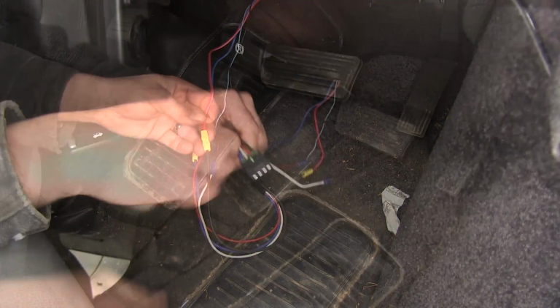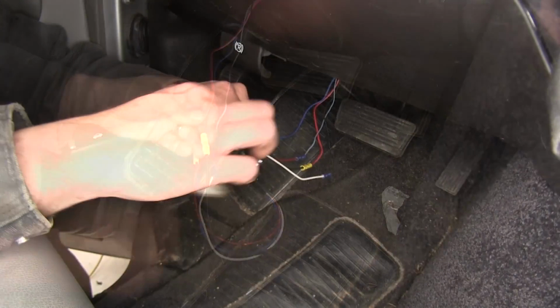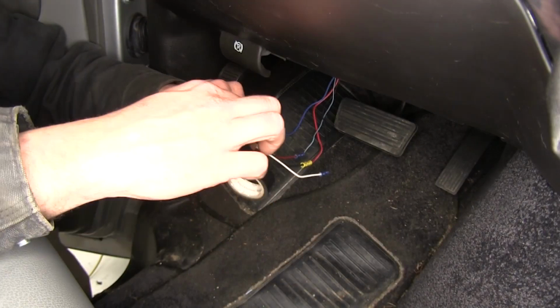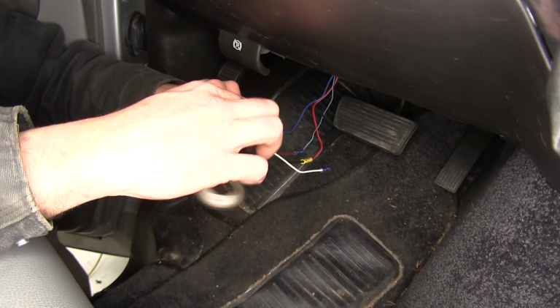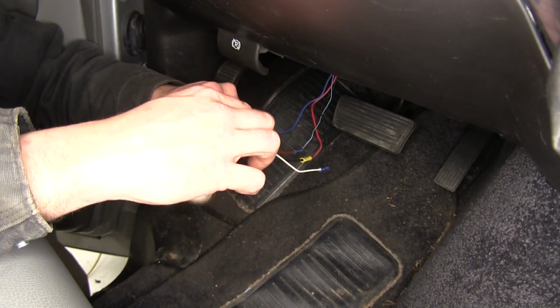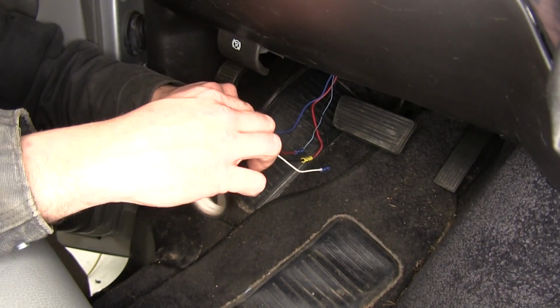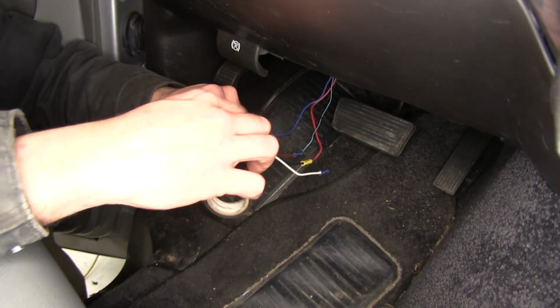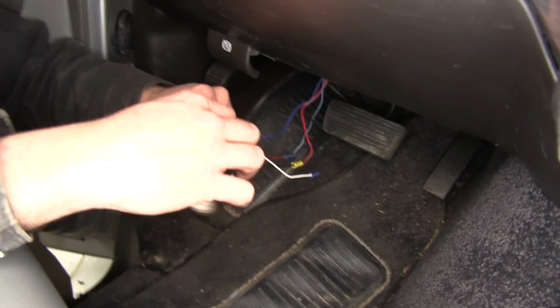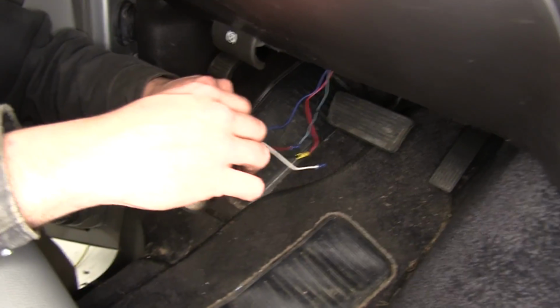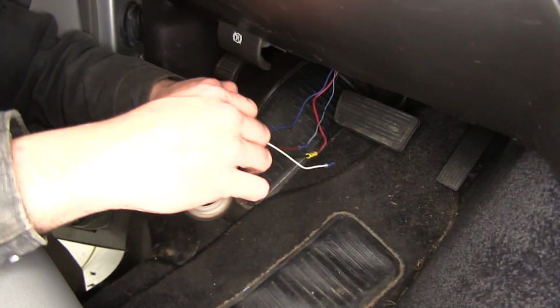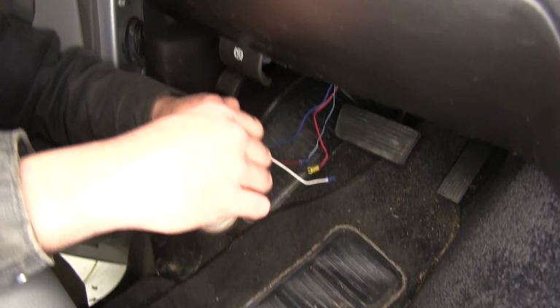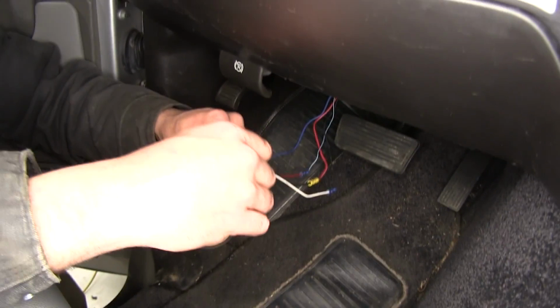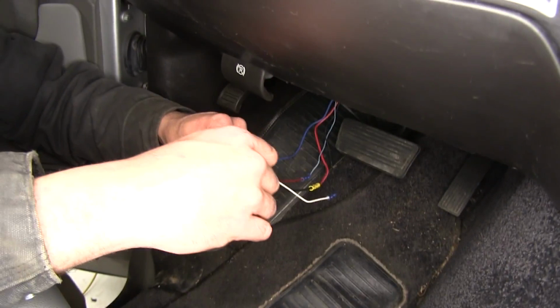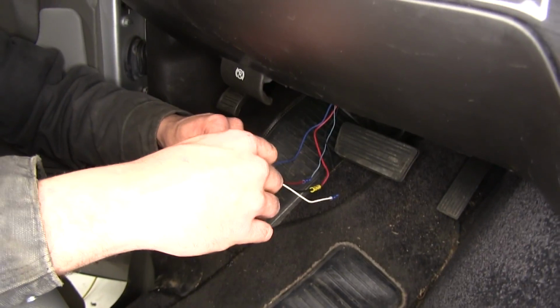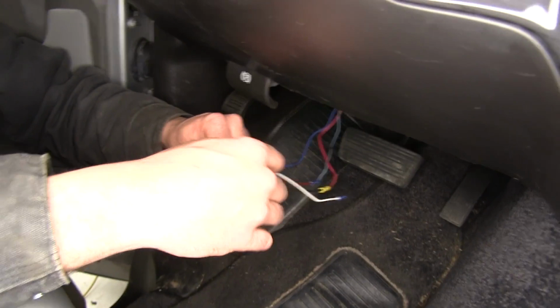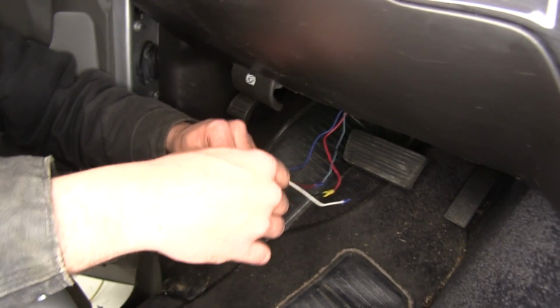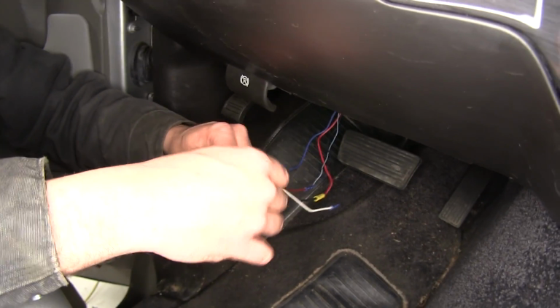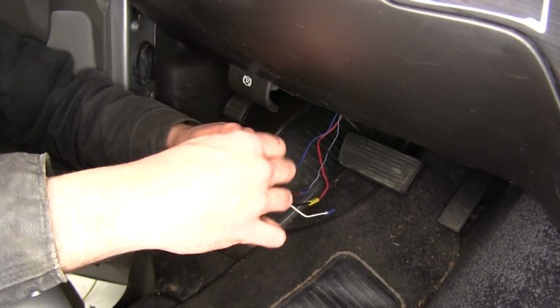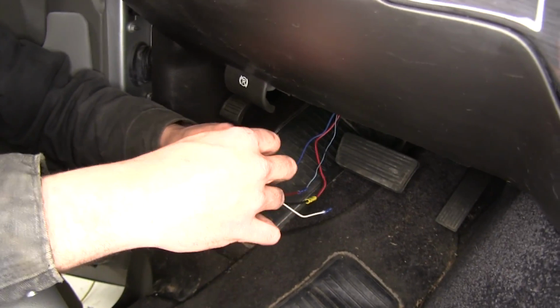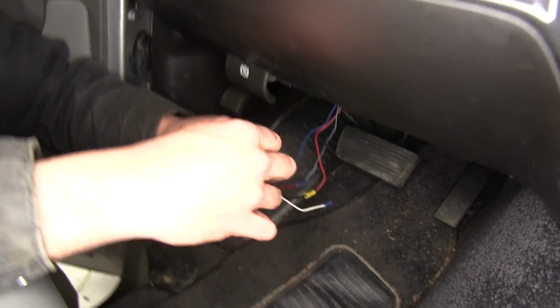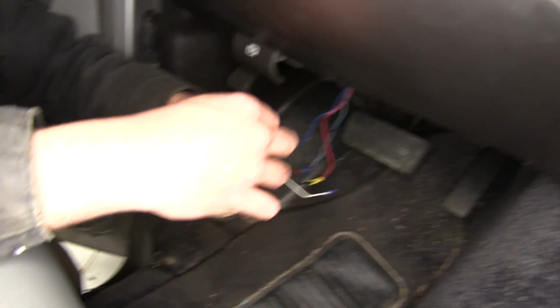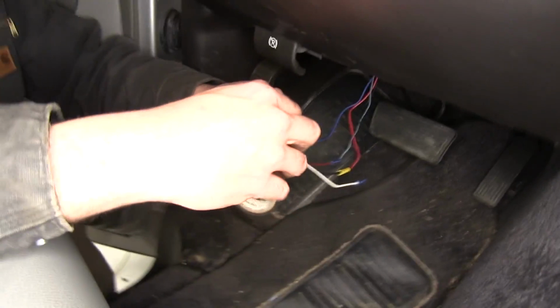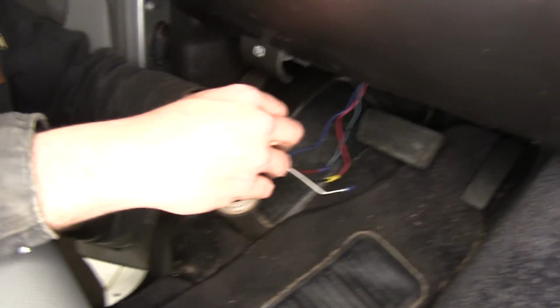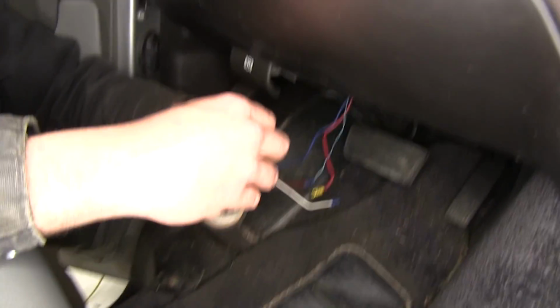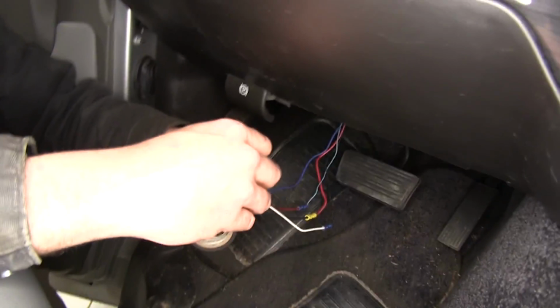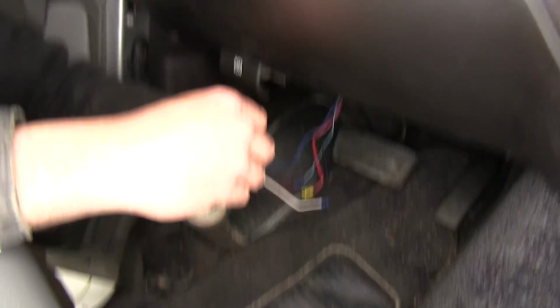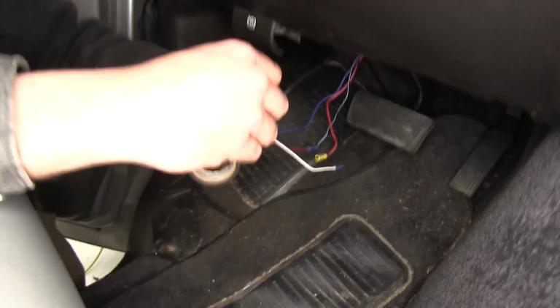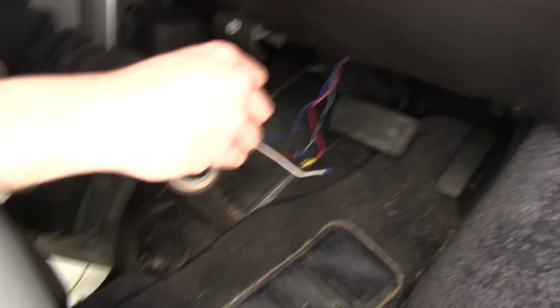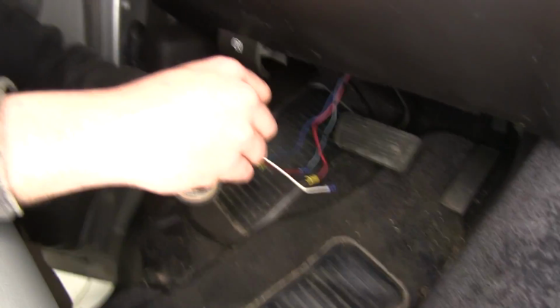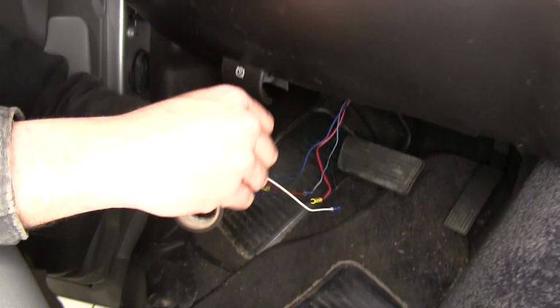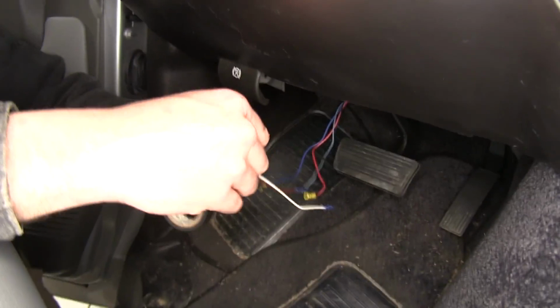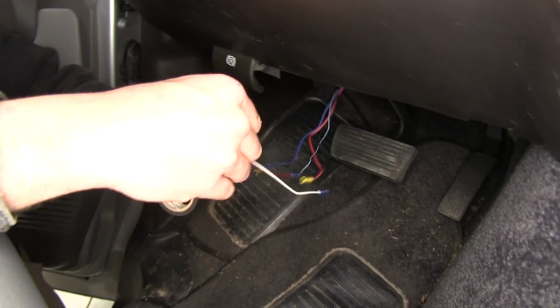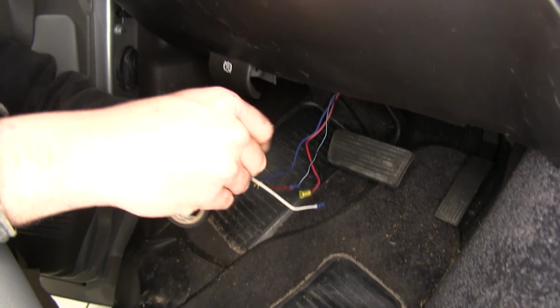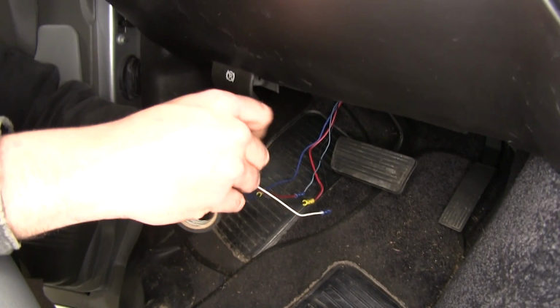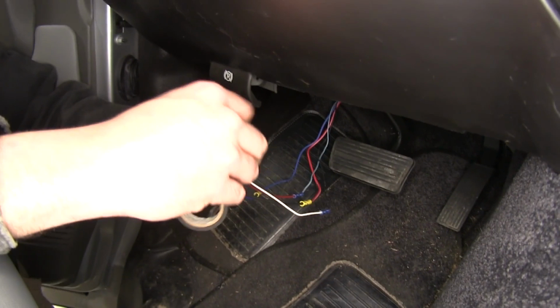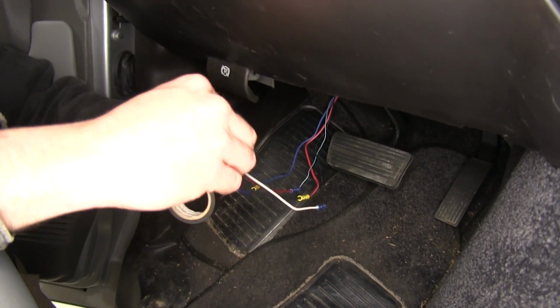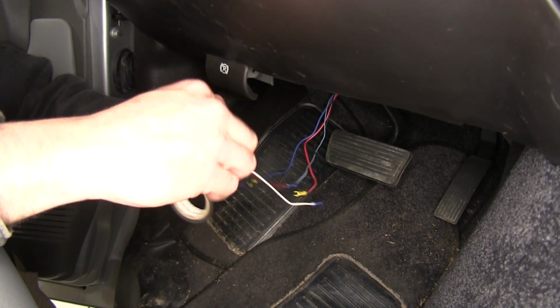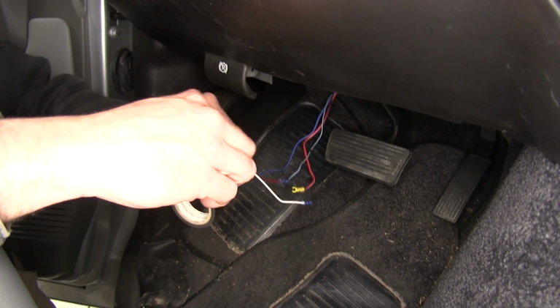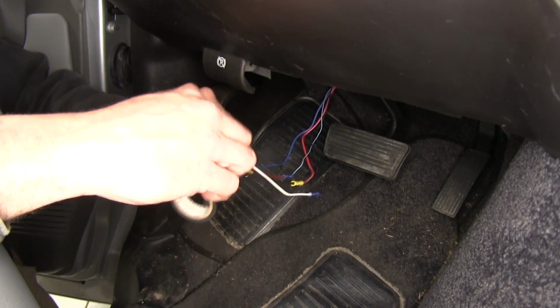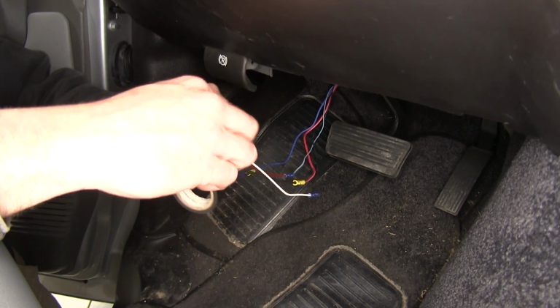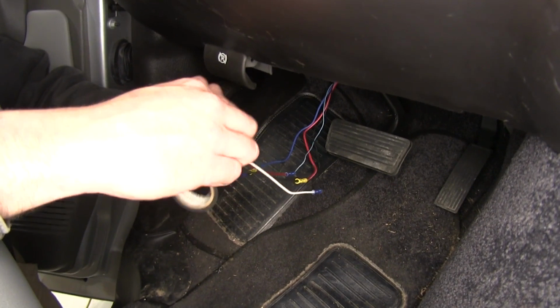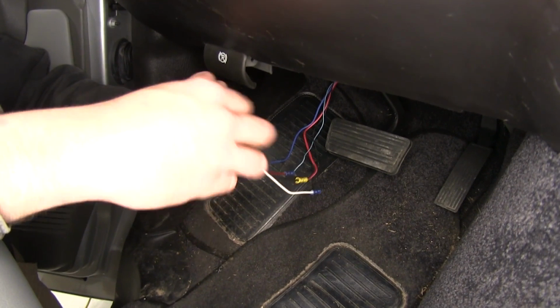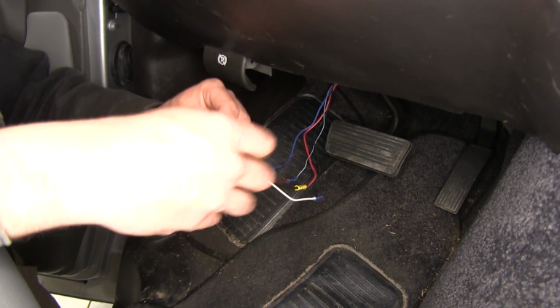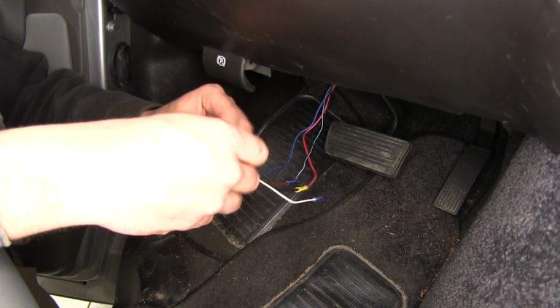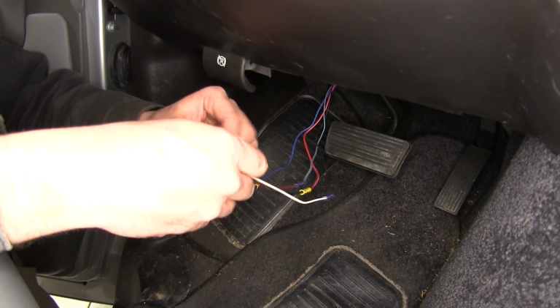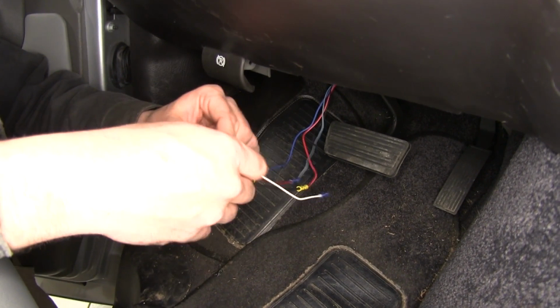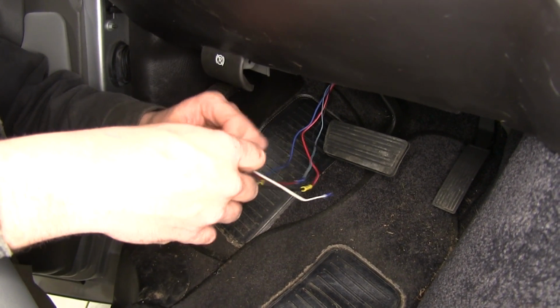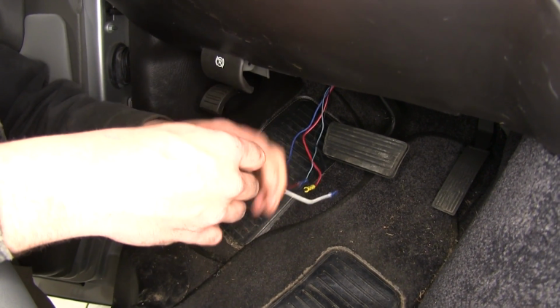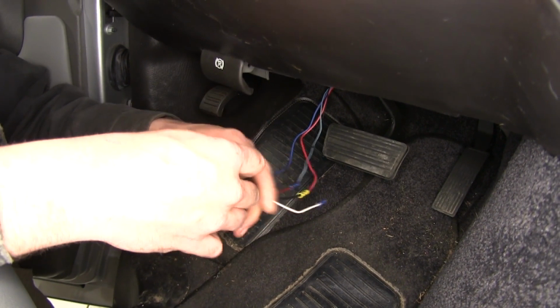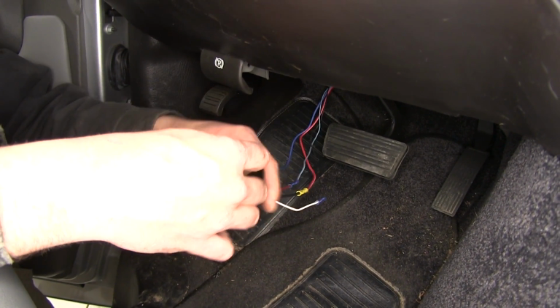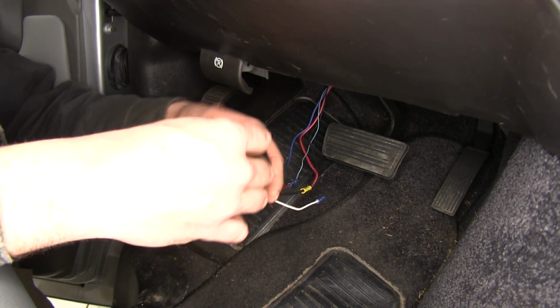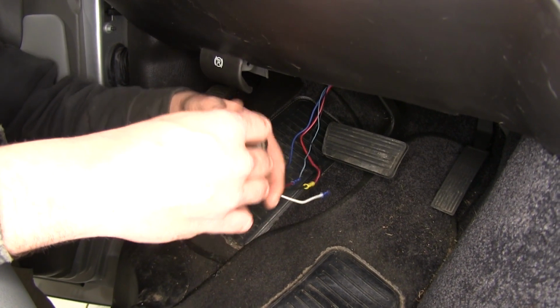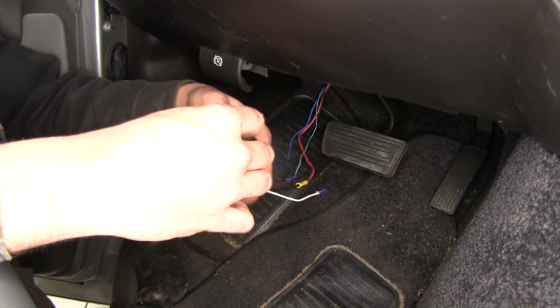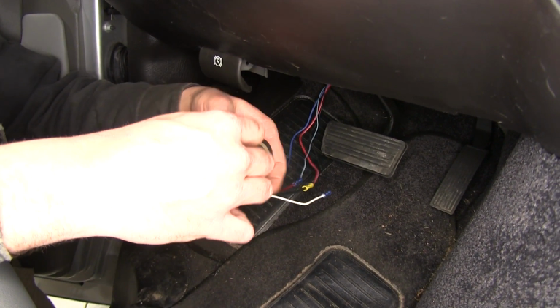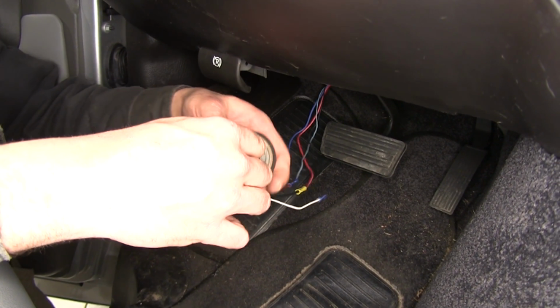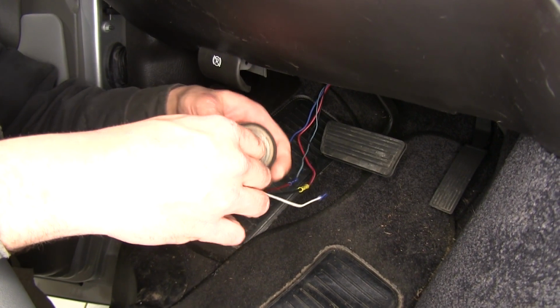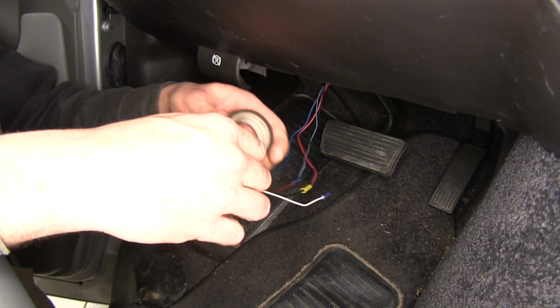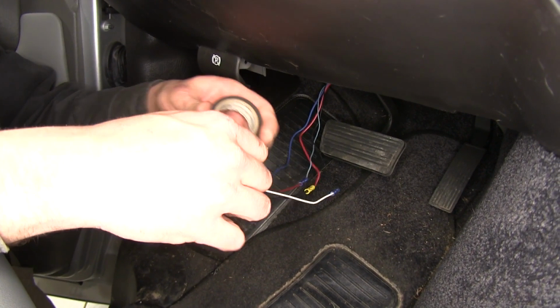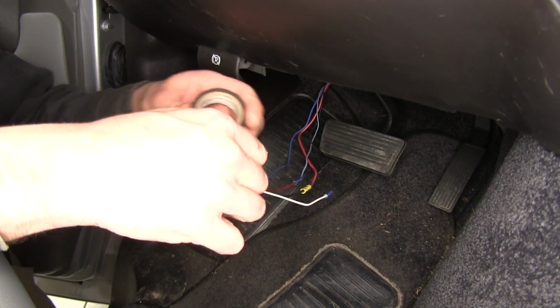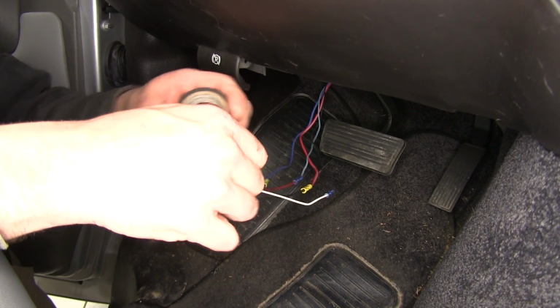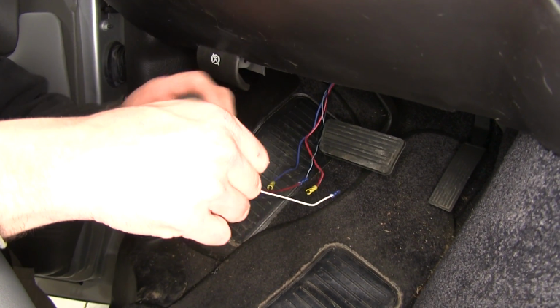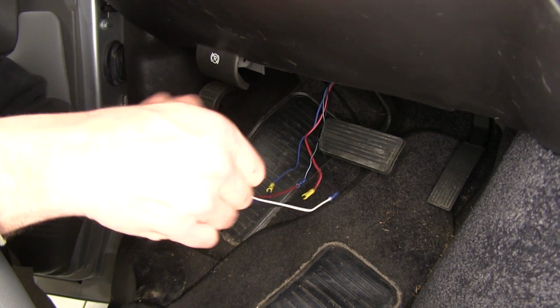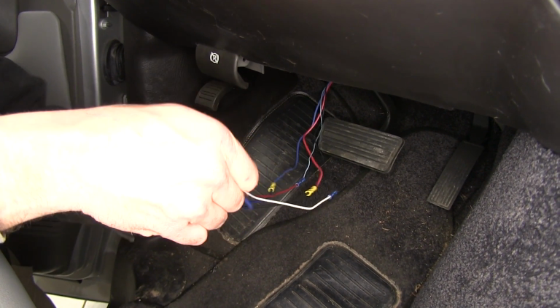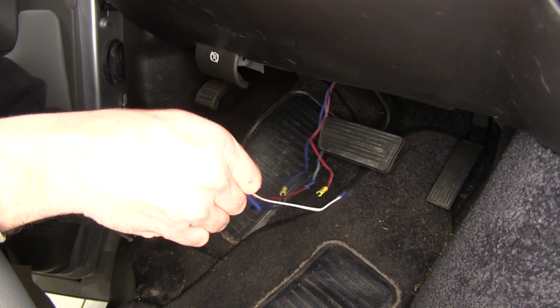Just for the sake of keeping a nice clean look and also protecting our butt connectors, go ahead and wrap it up with some tape.